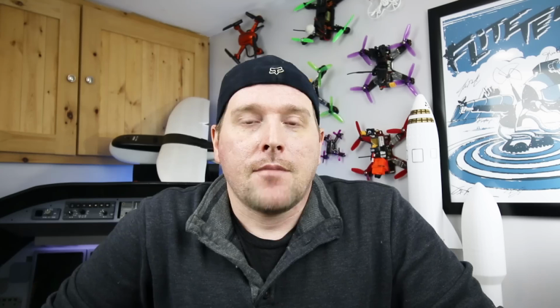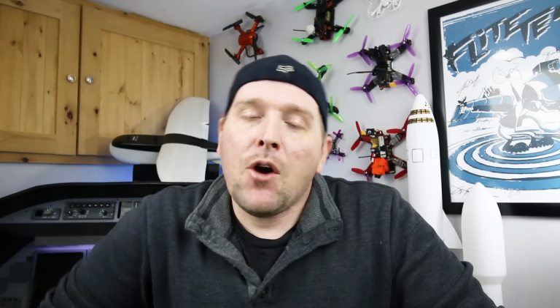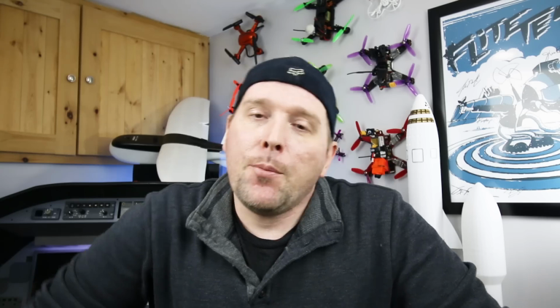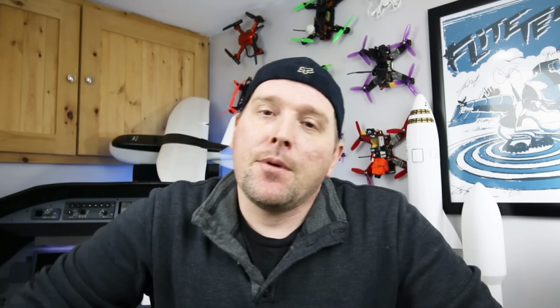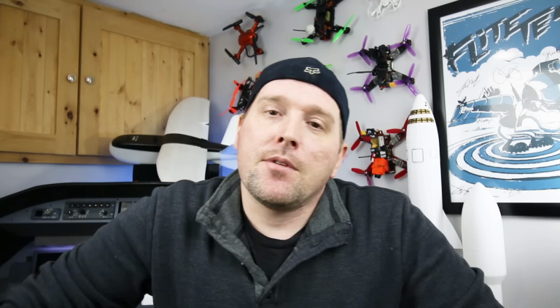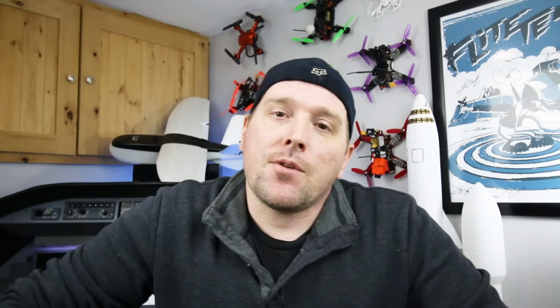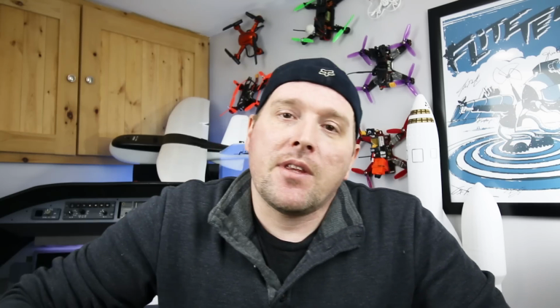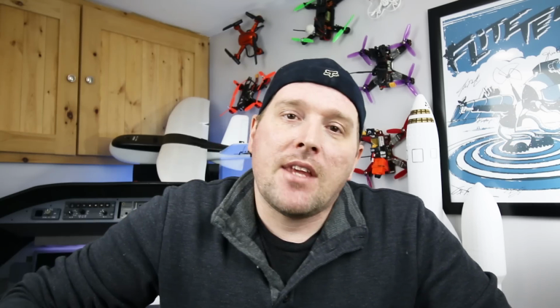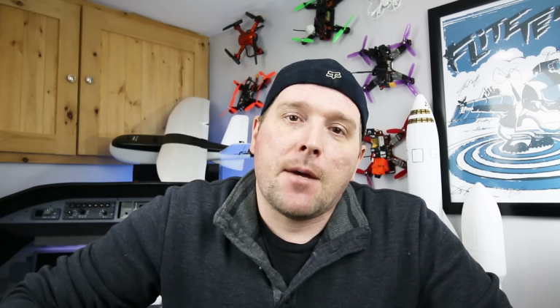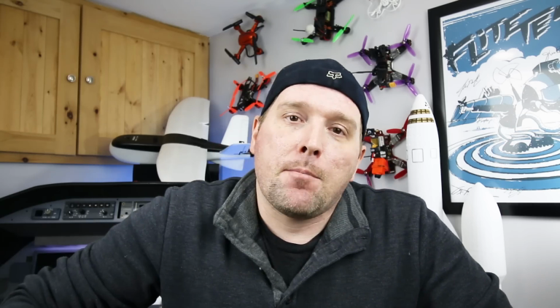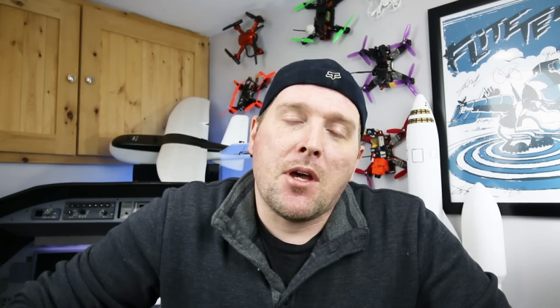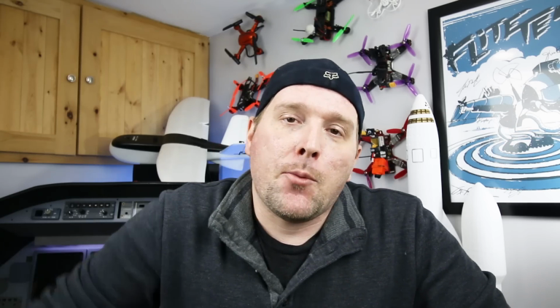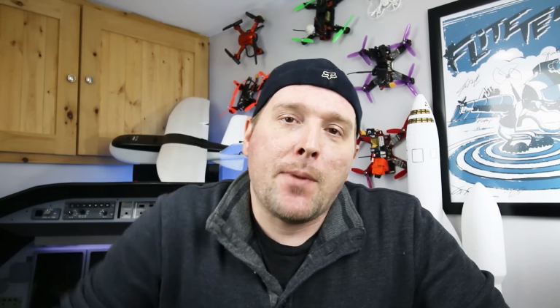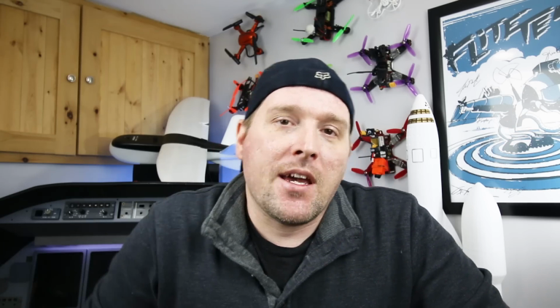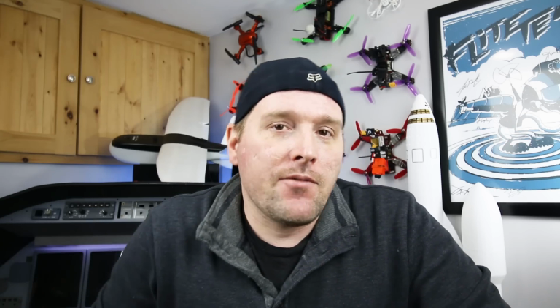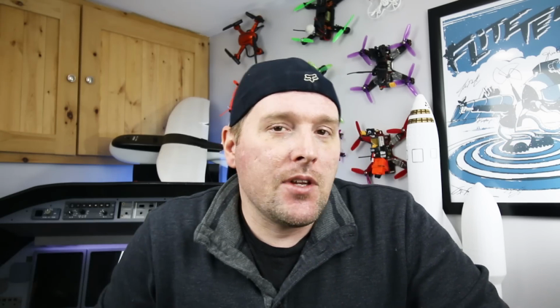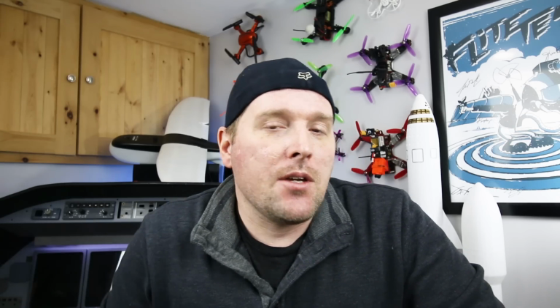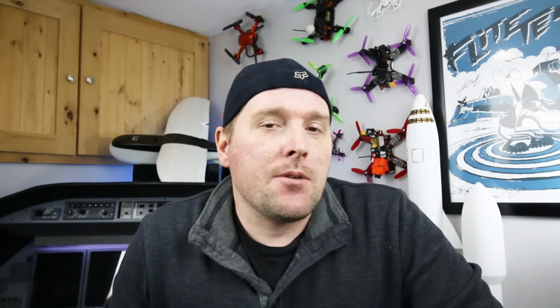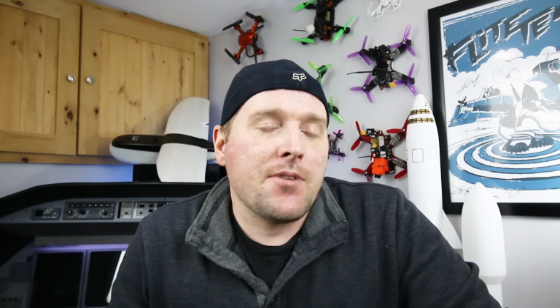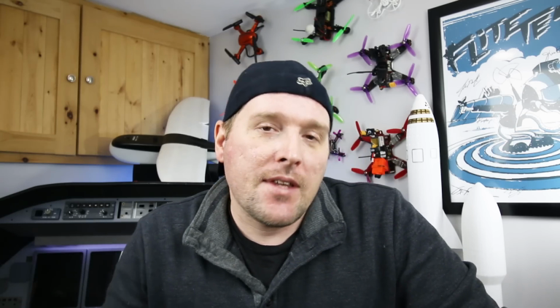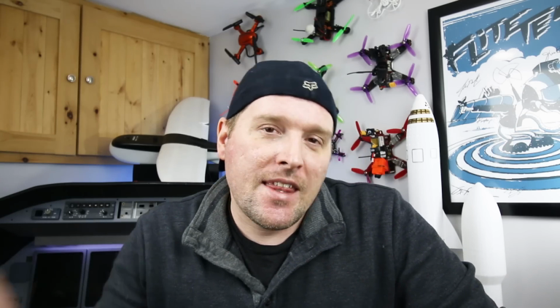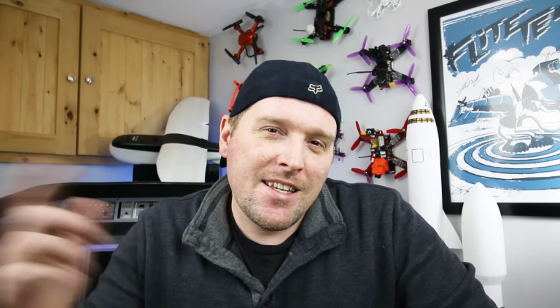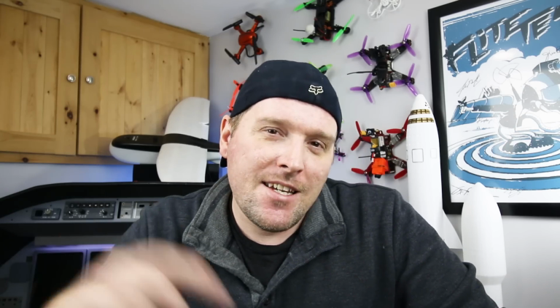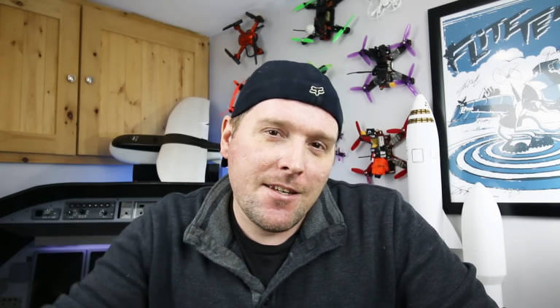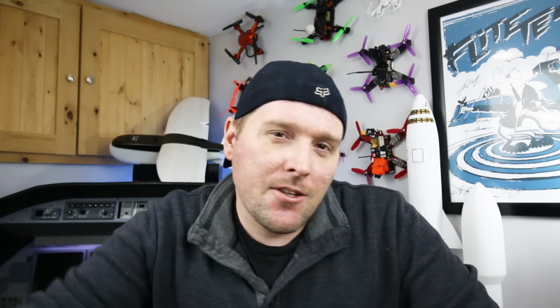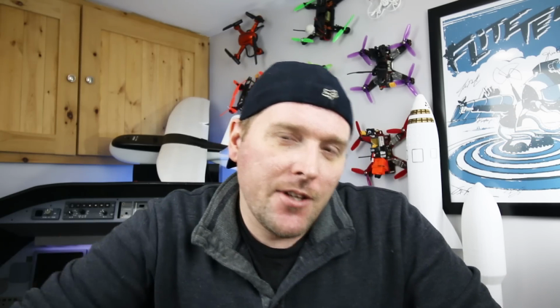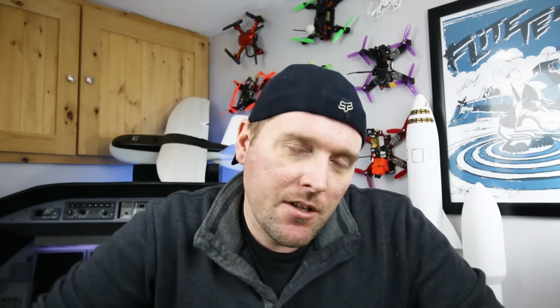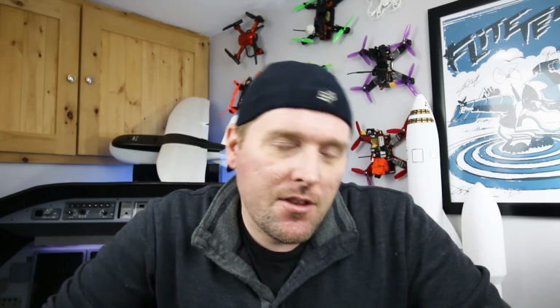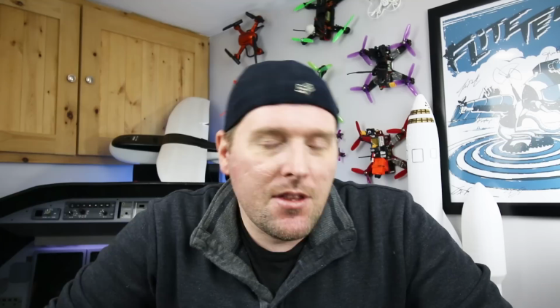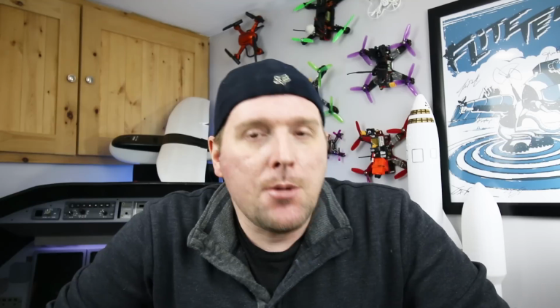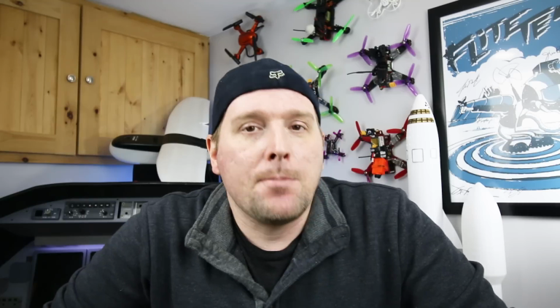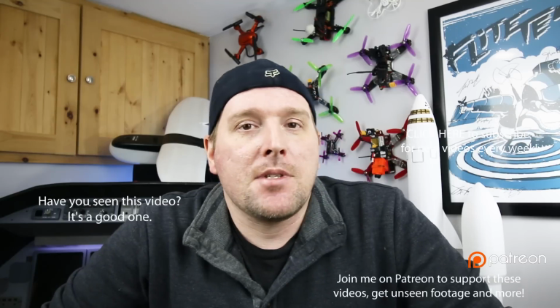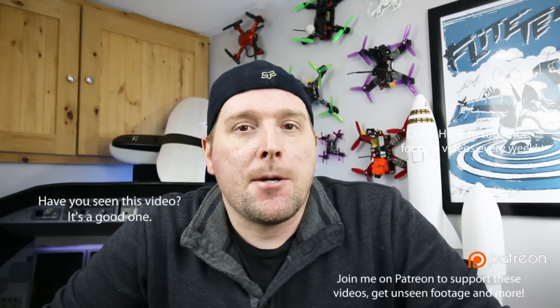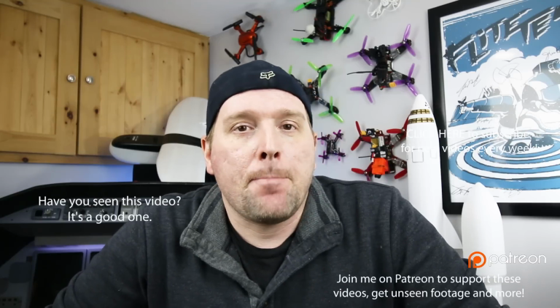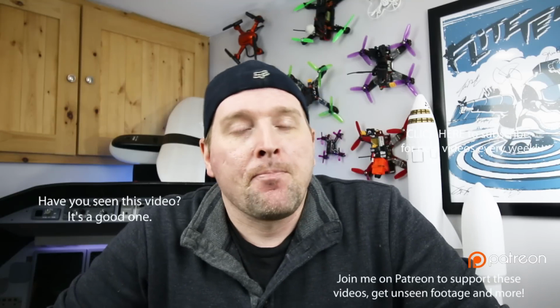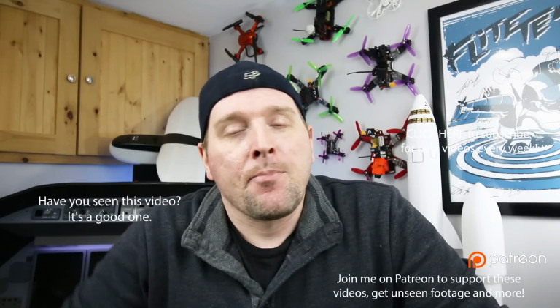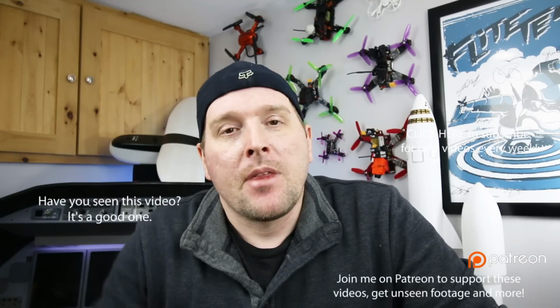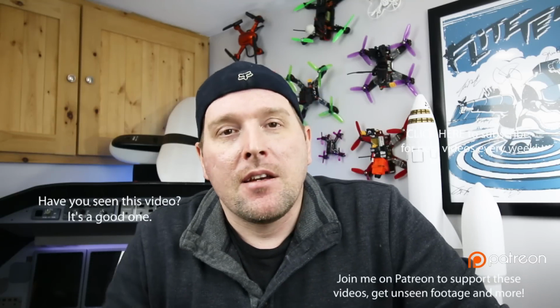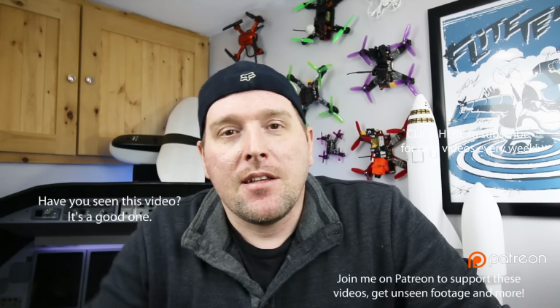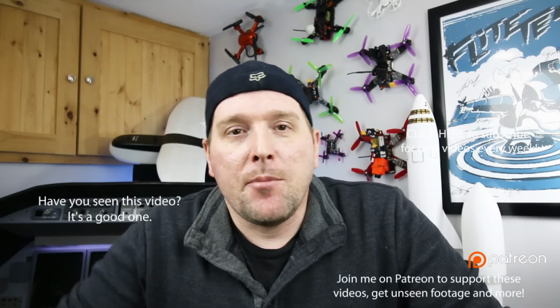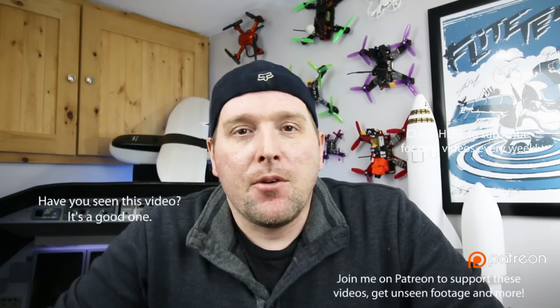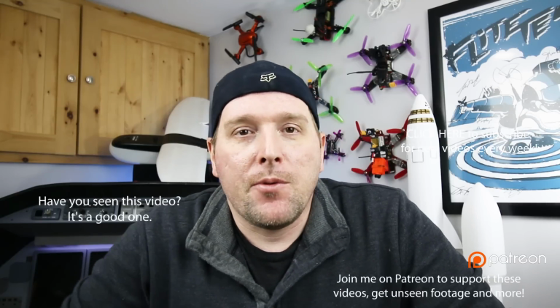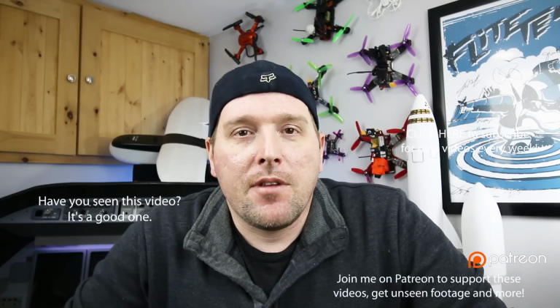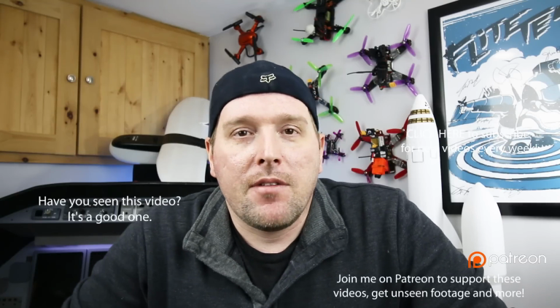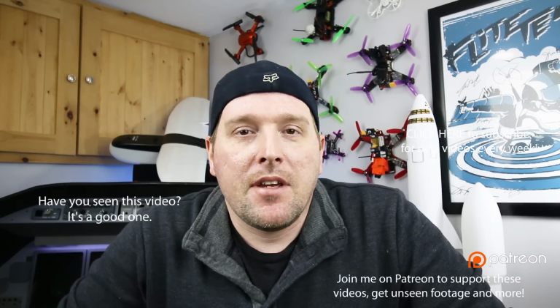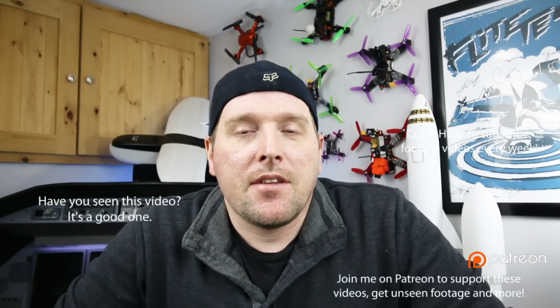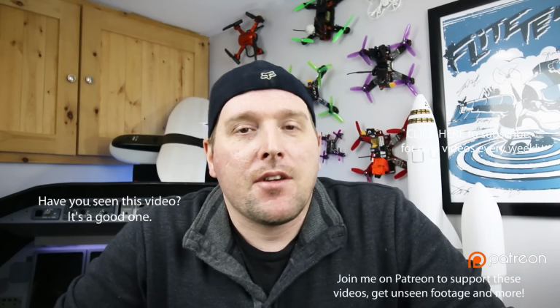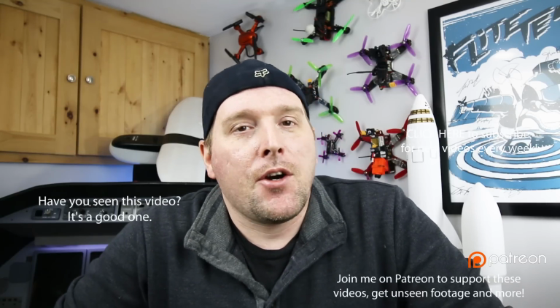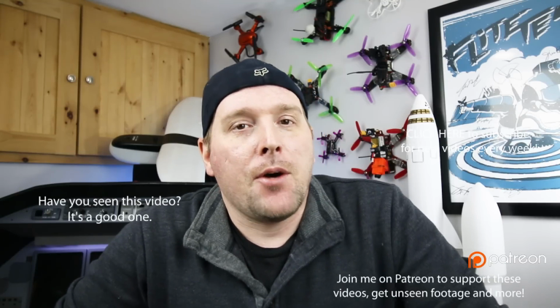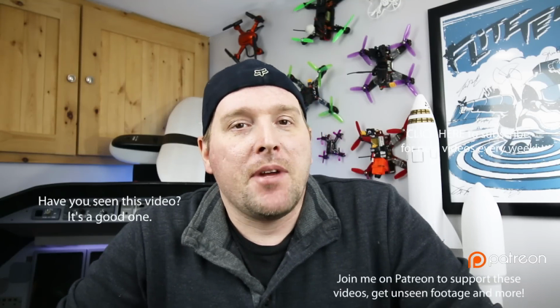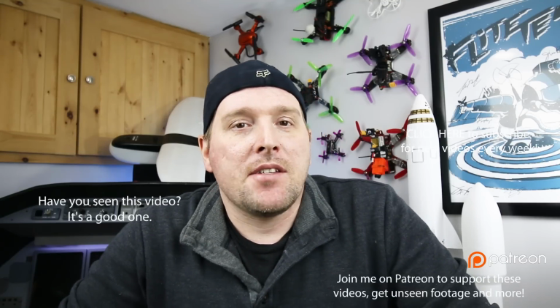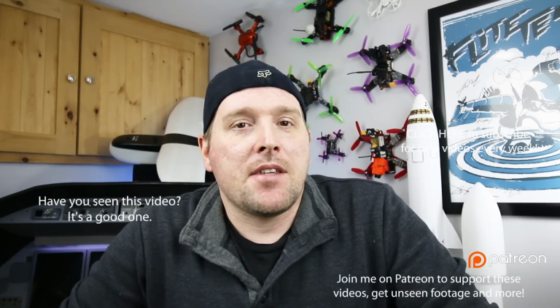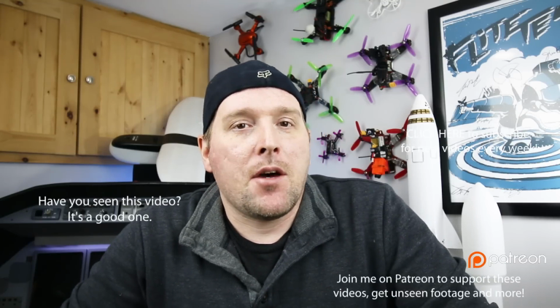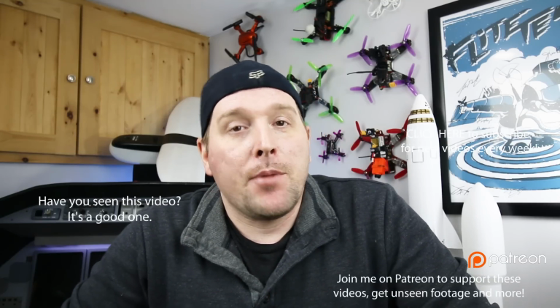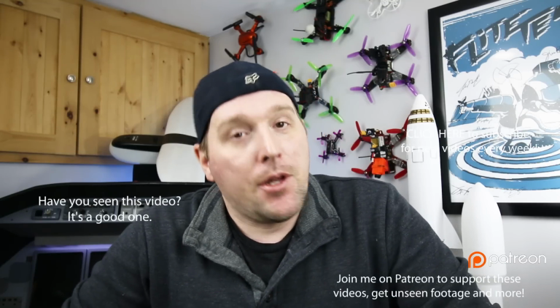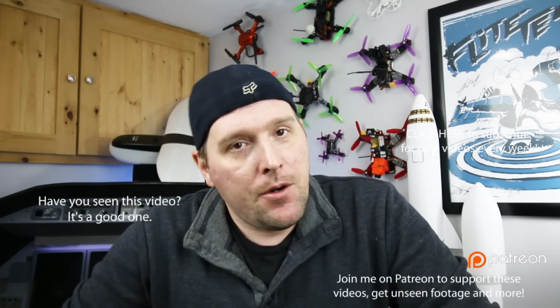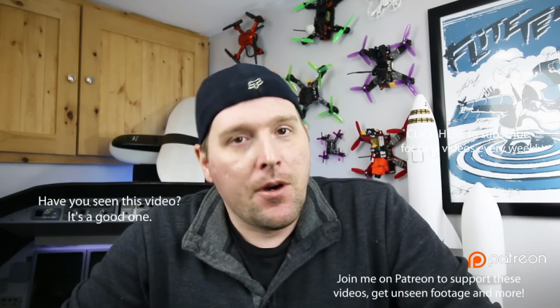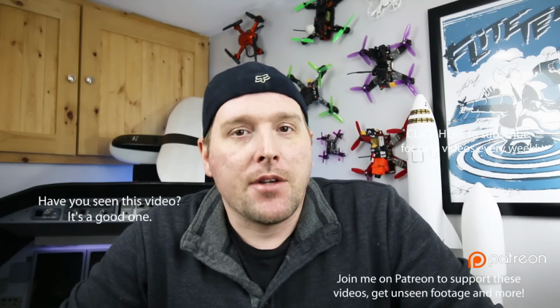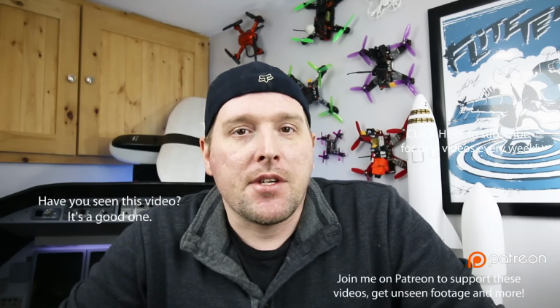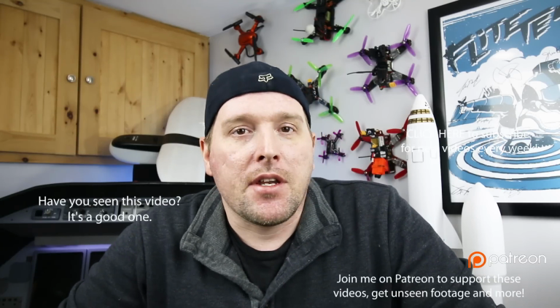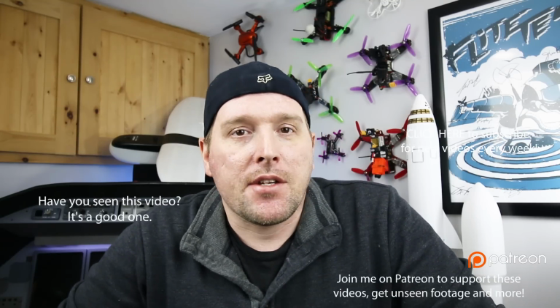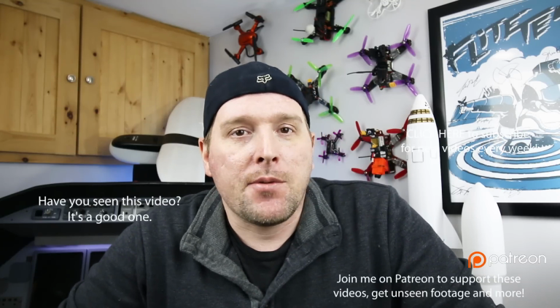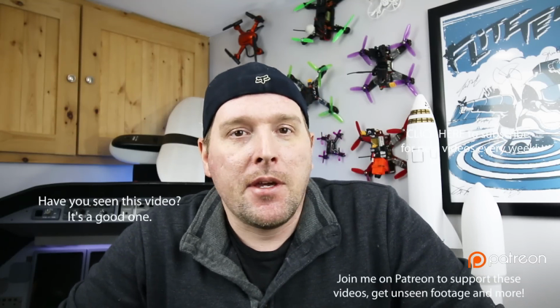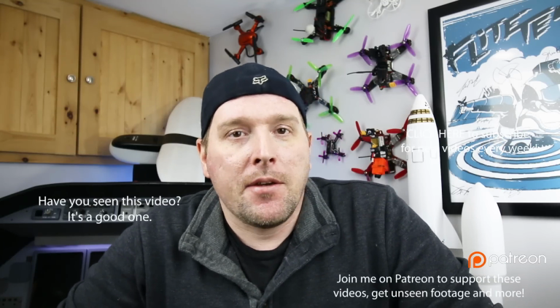I hope you enjoyed that mailbag video. If you did, click a thumbs up and let me know what you think in the comments down below. I'll see you next week.